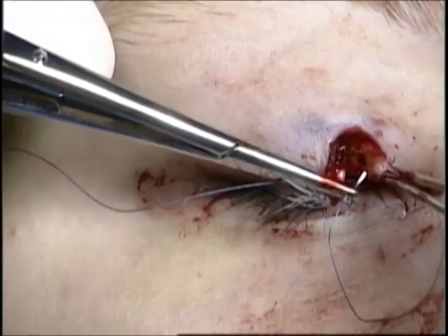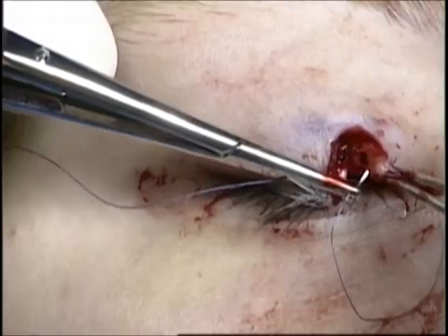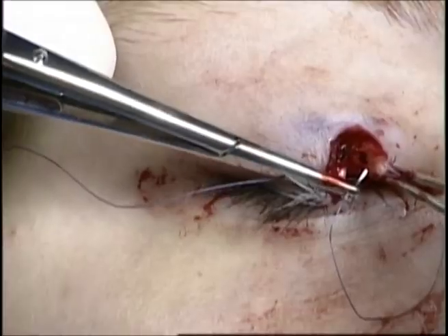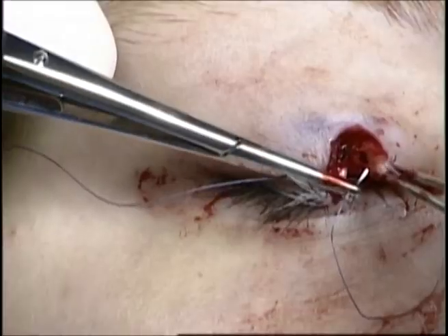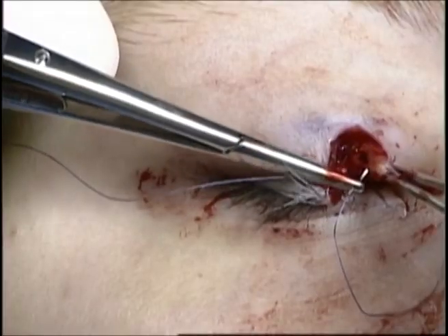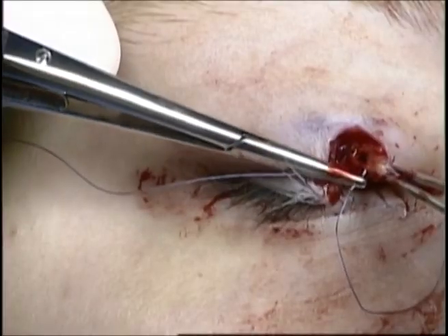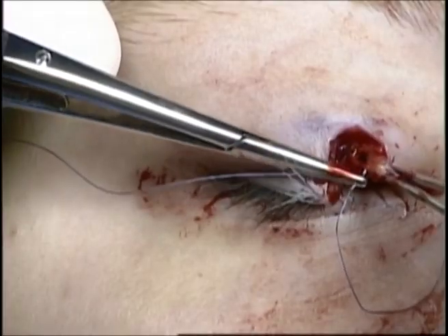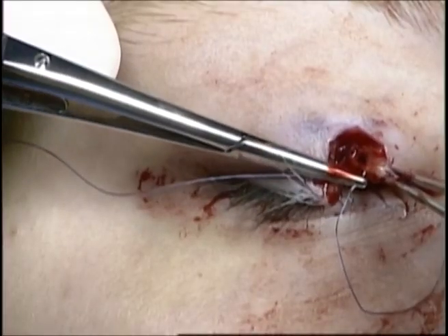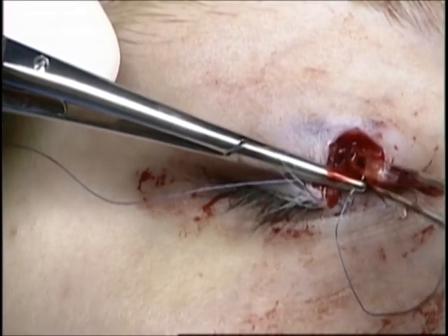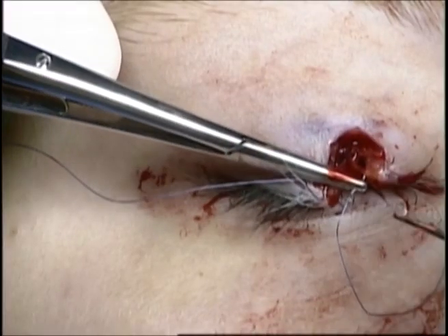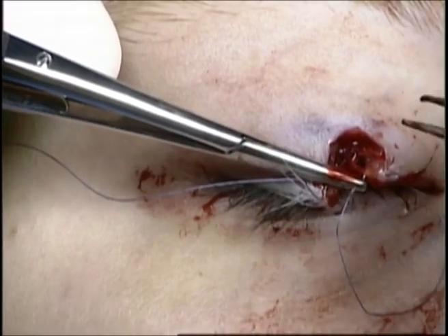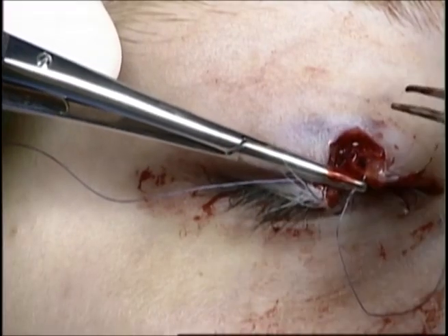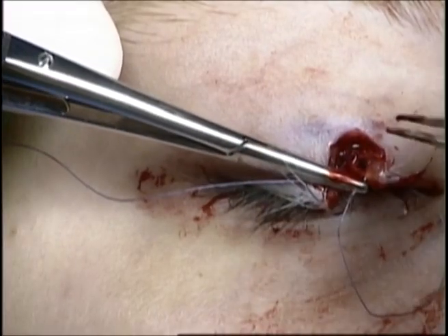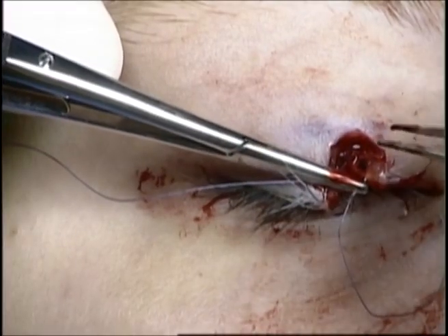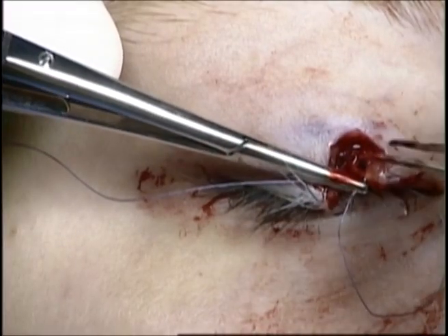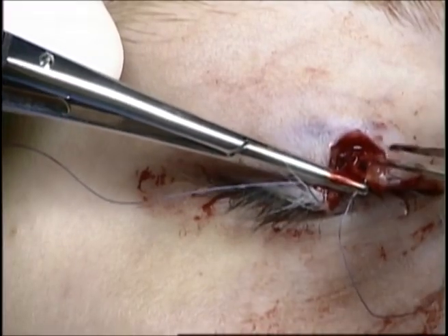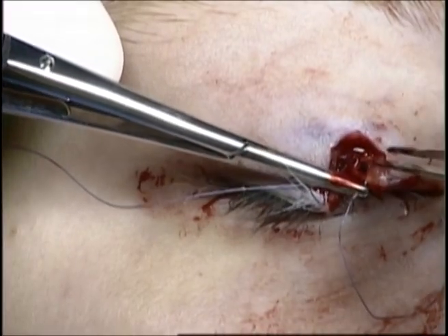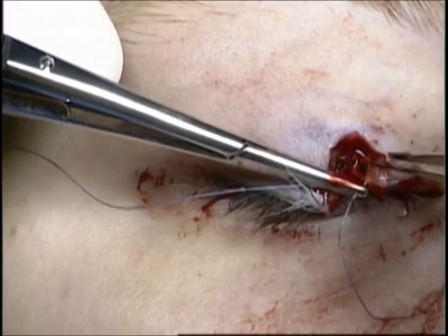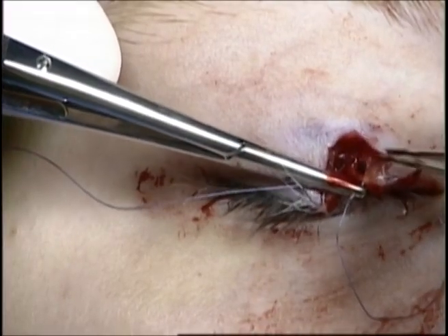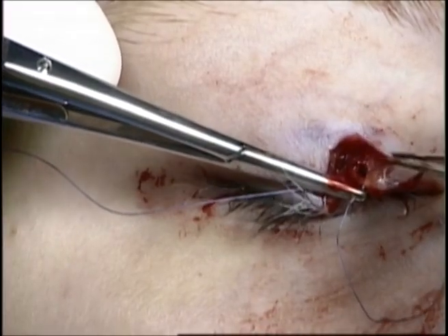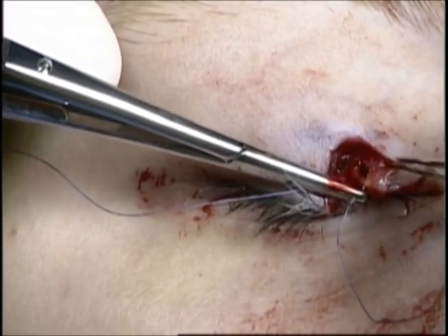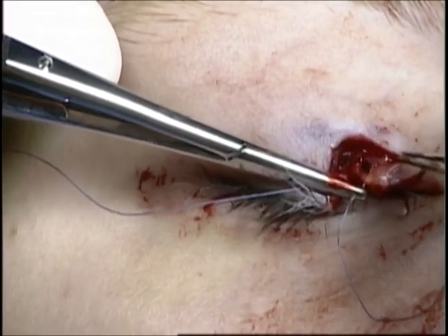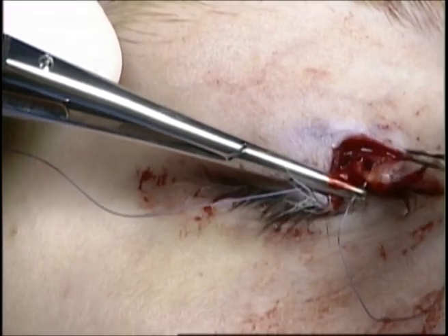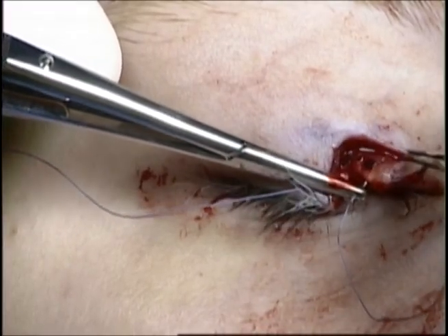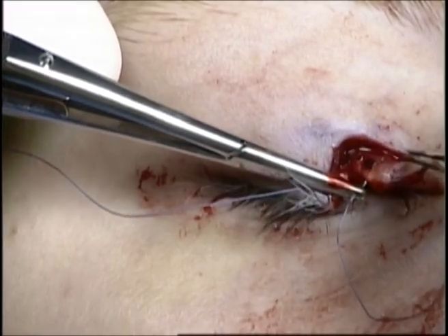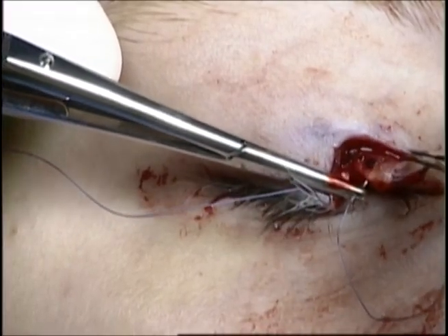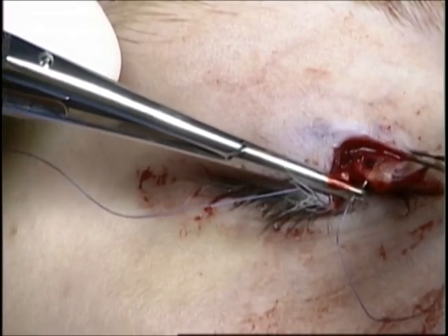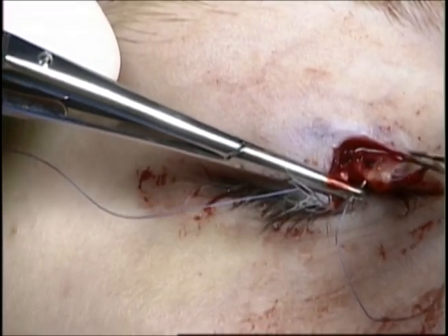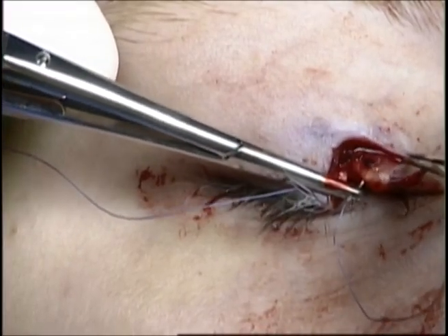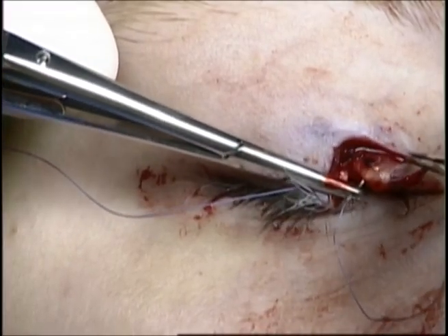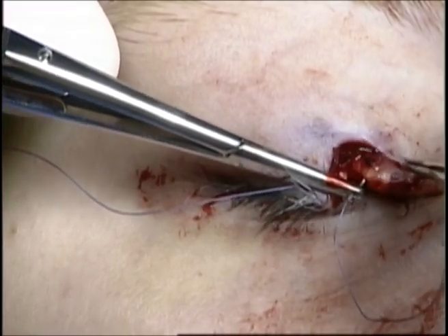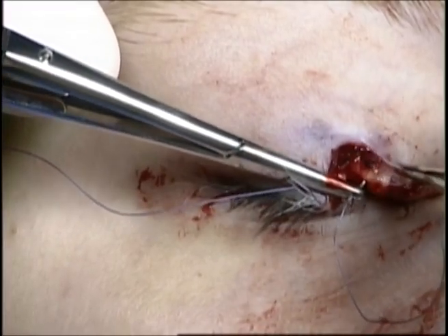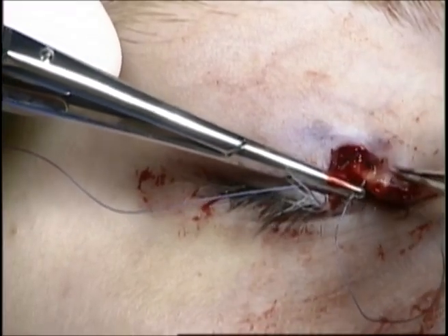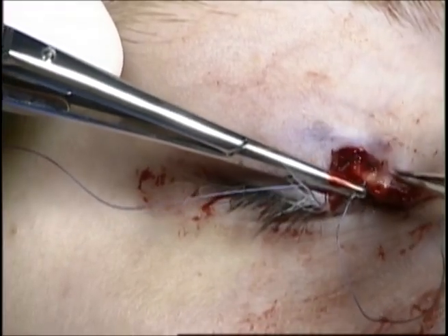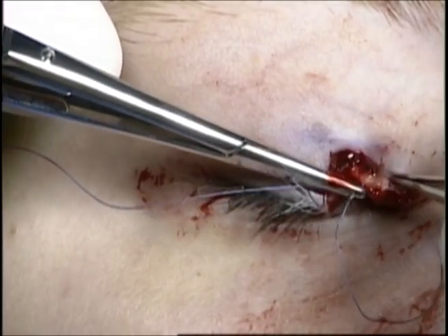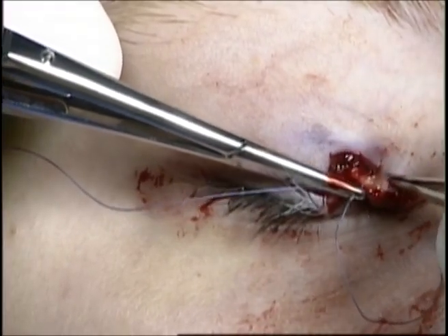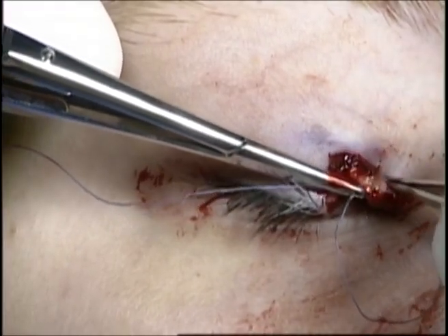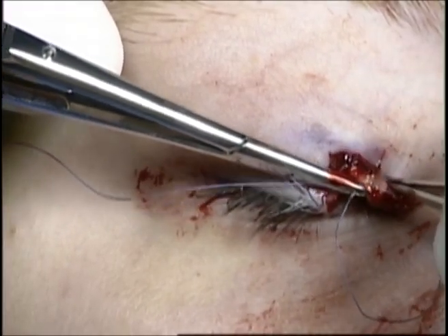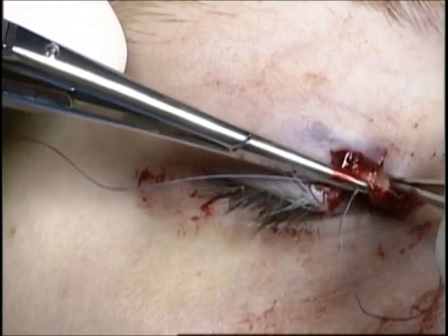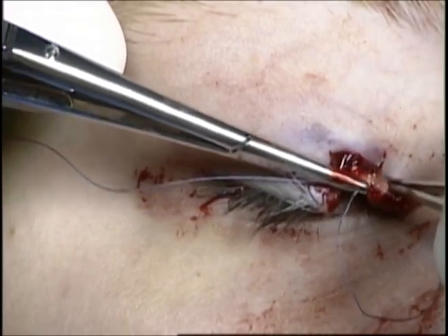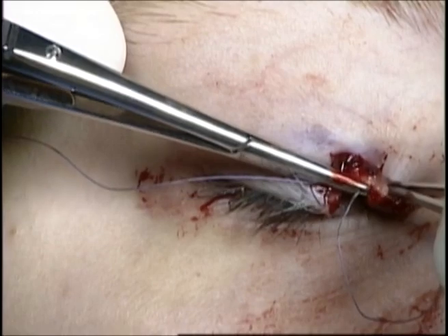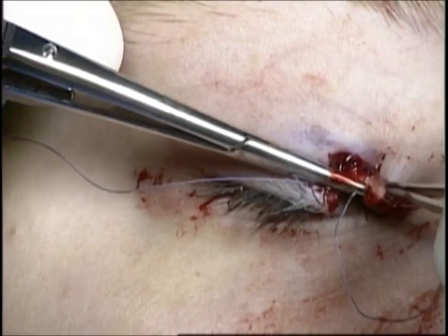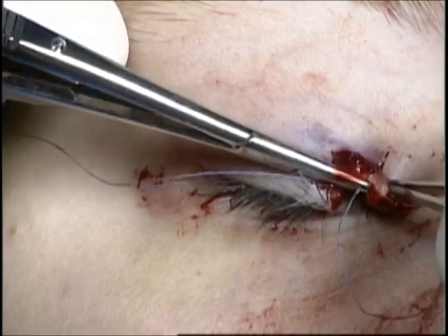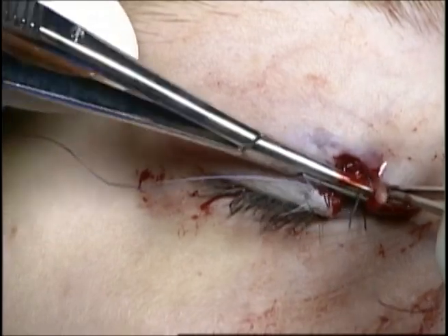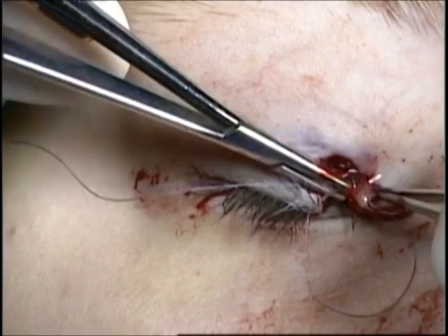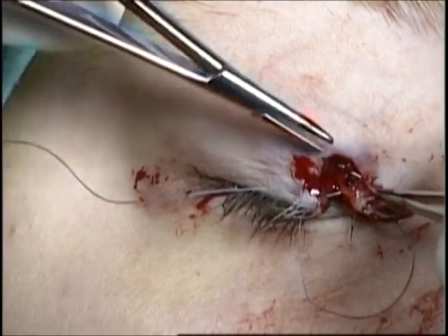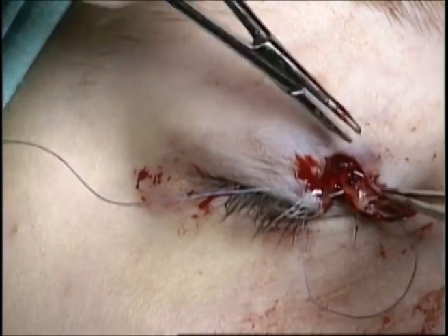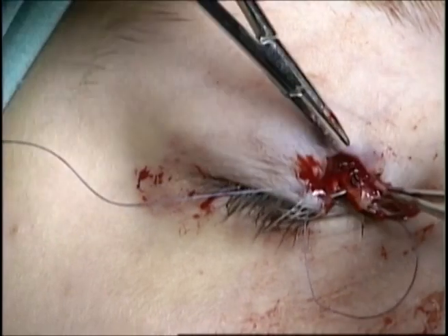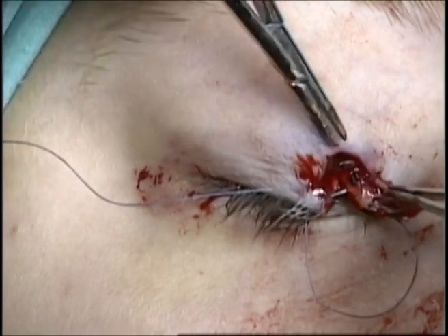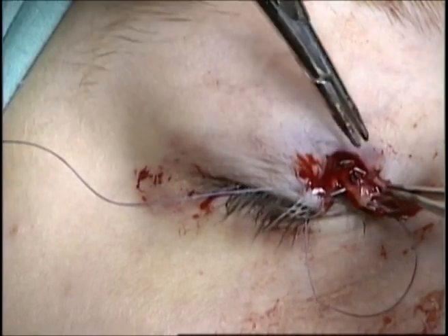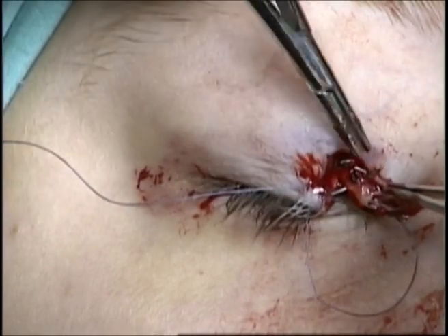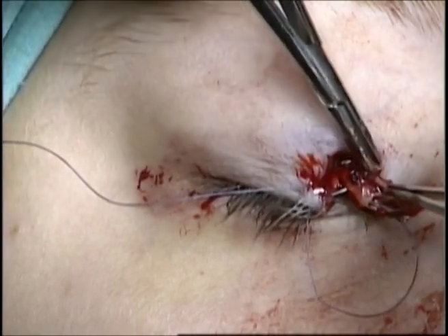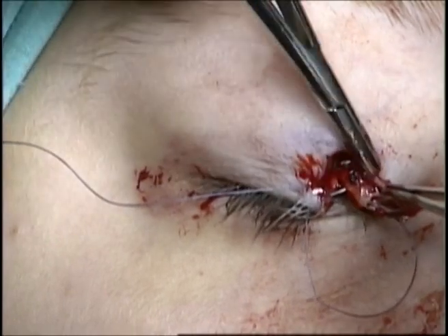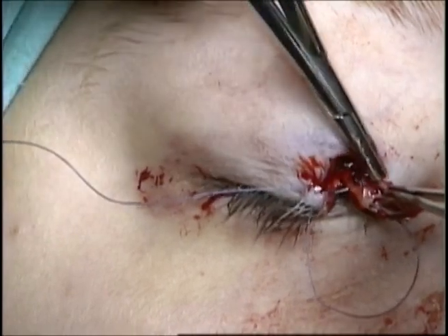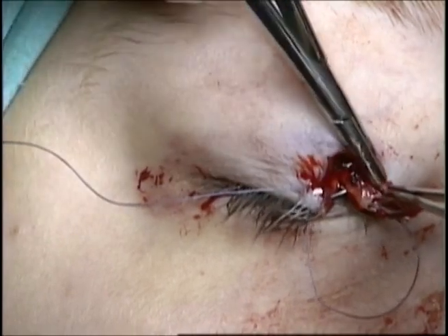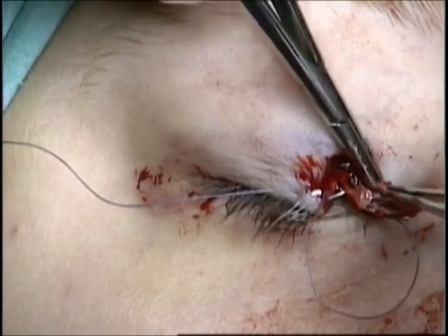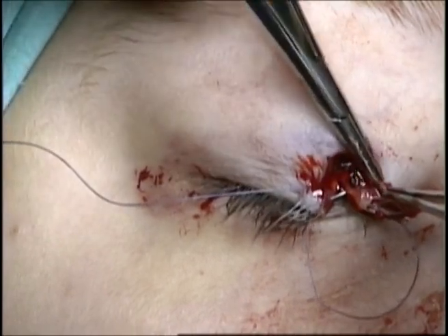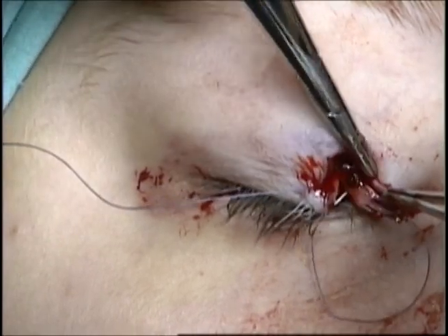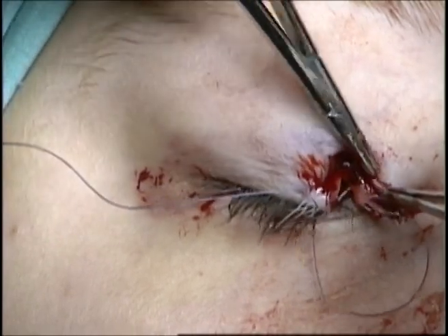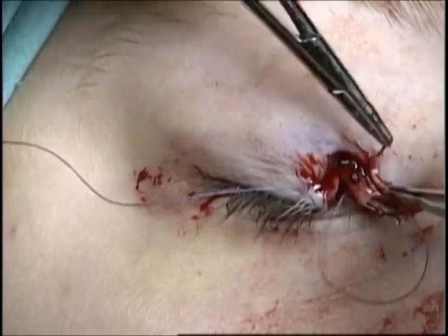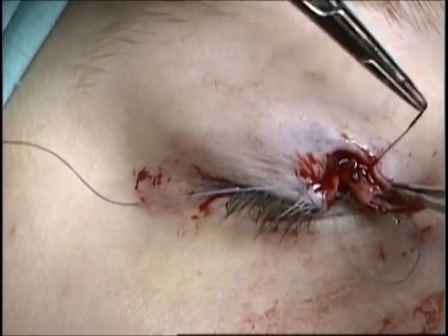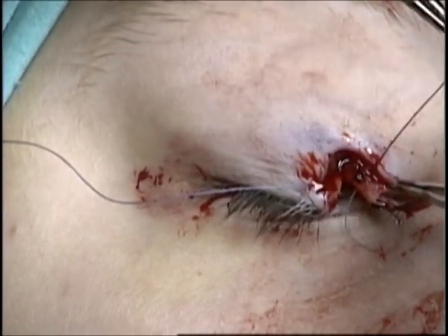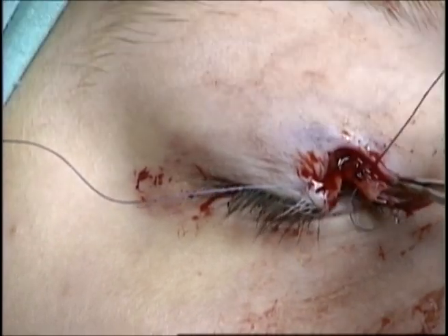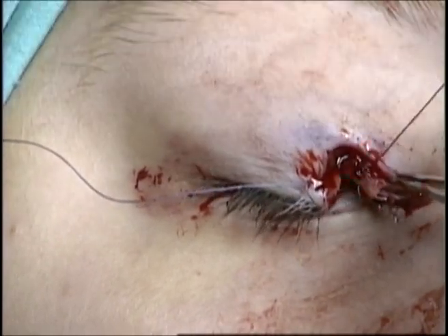The suture will be tied. I like to place this suture first to take tension off of the eyelid margin repair.